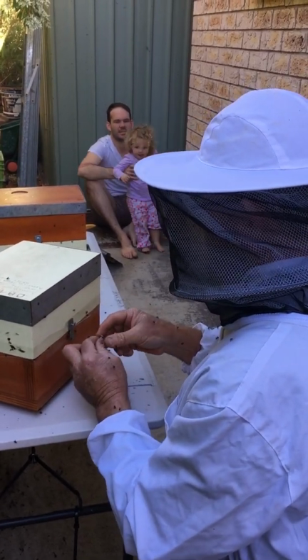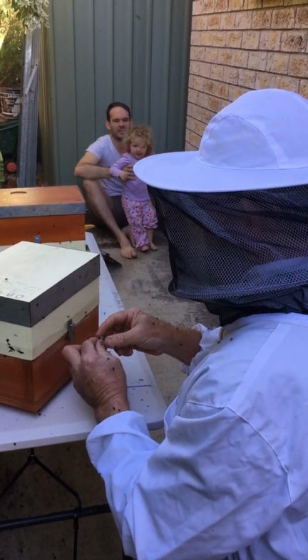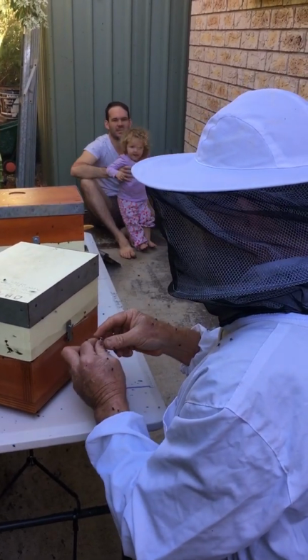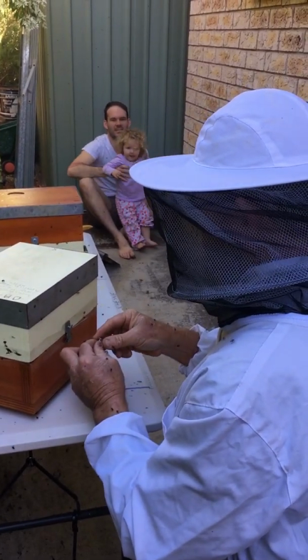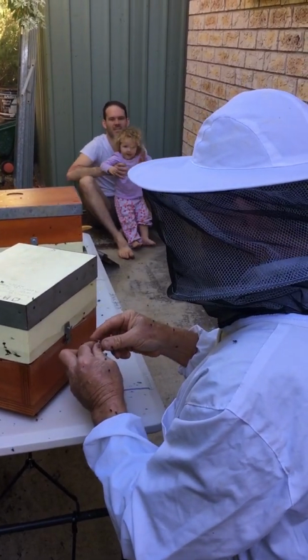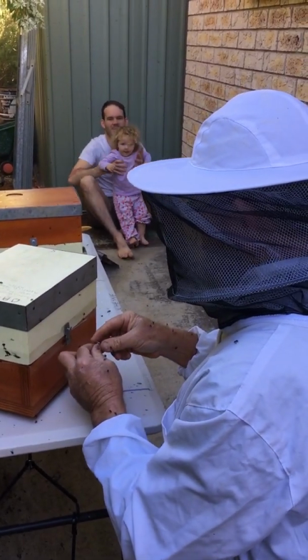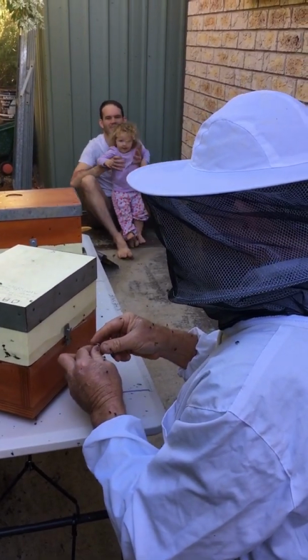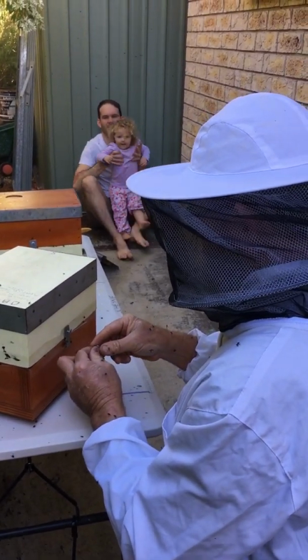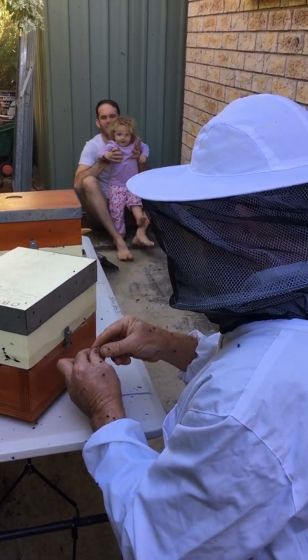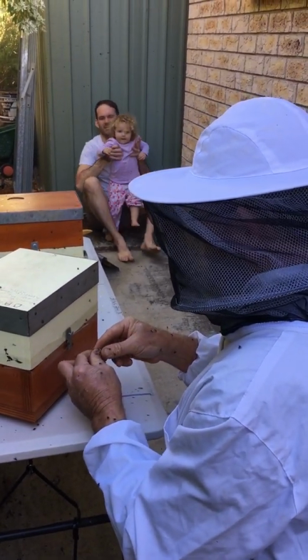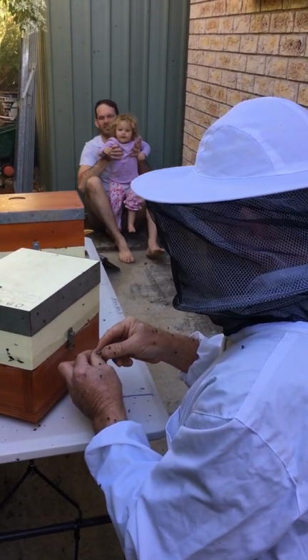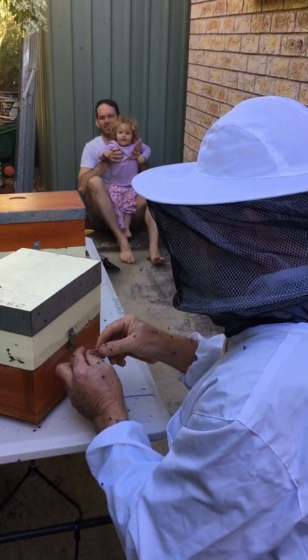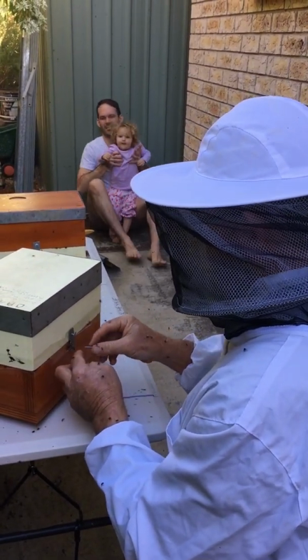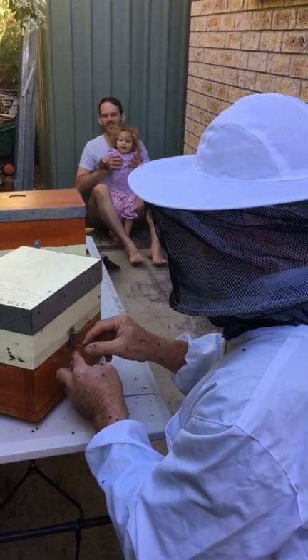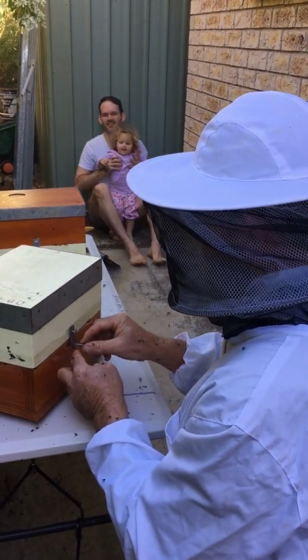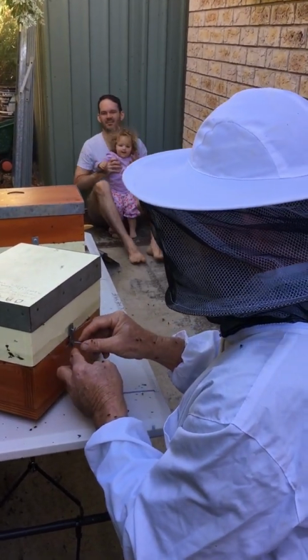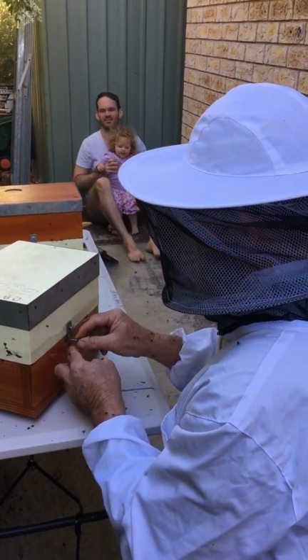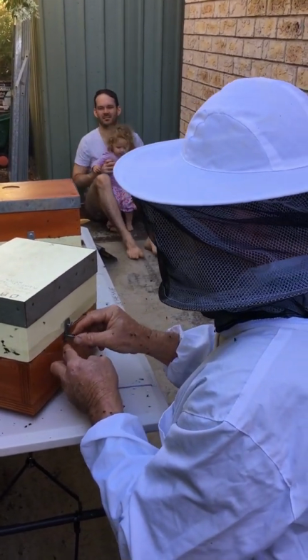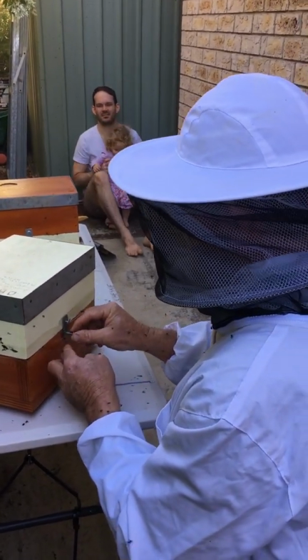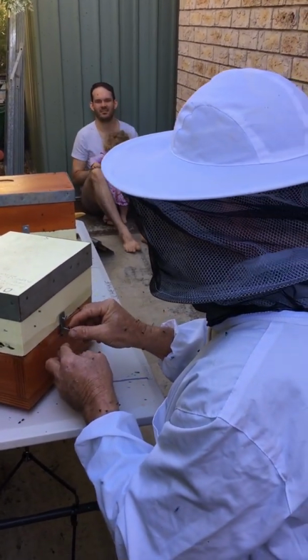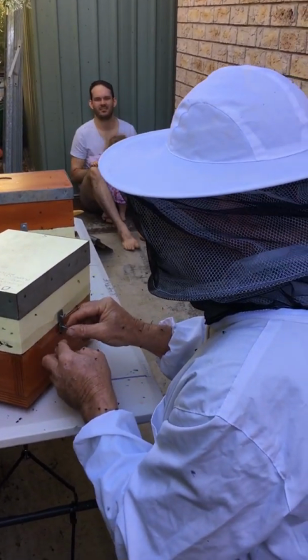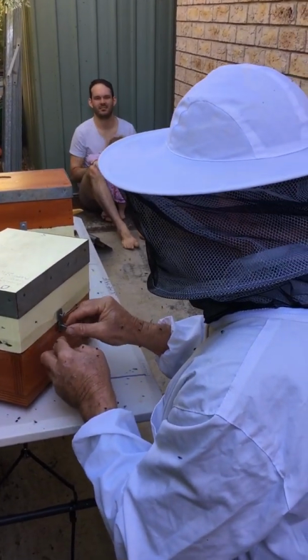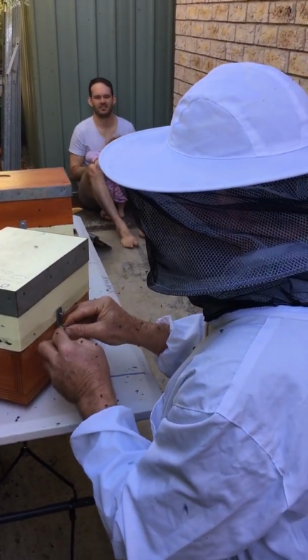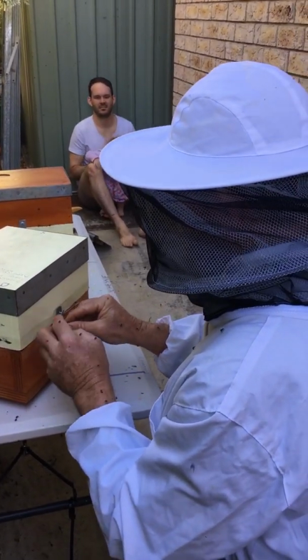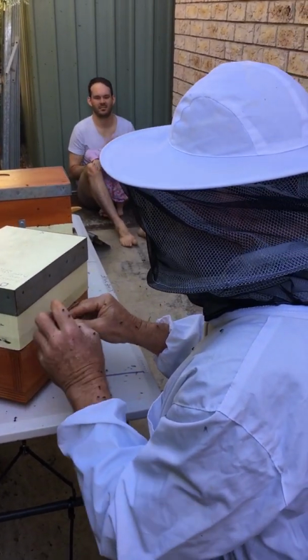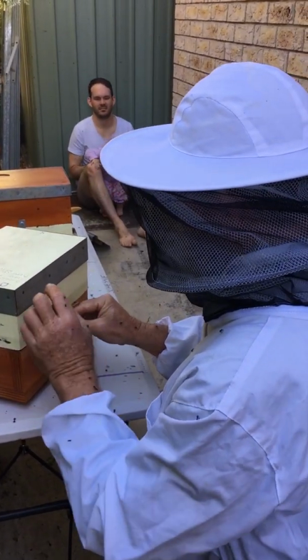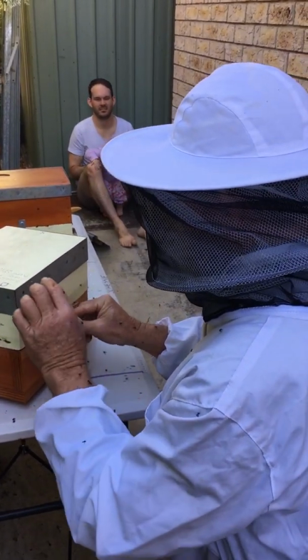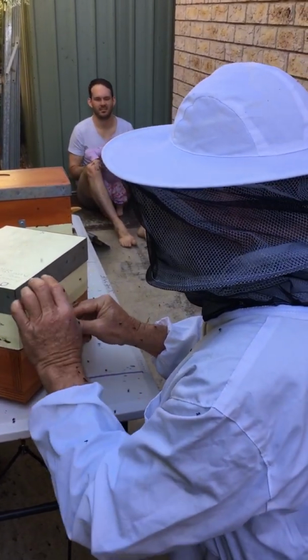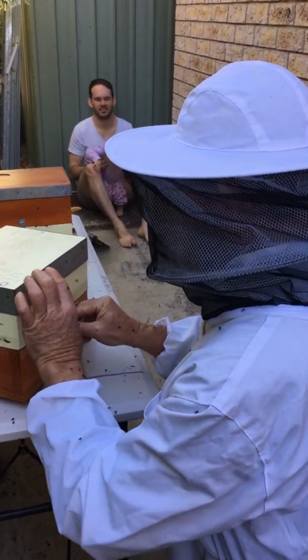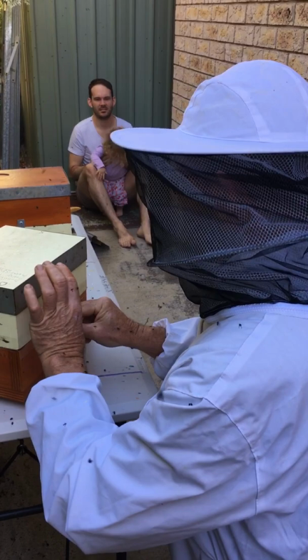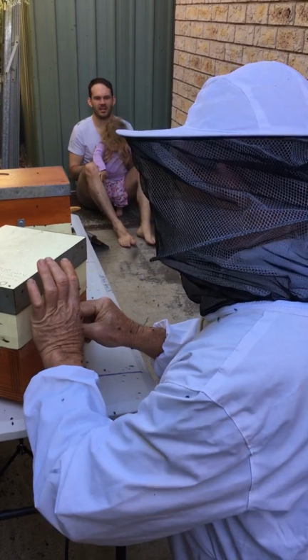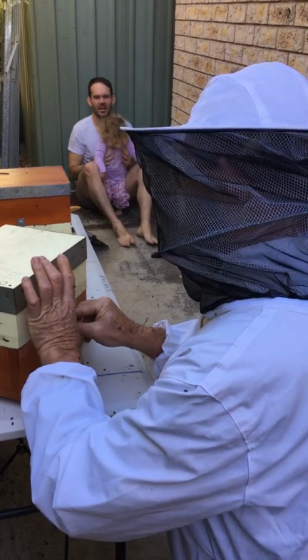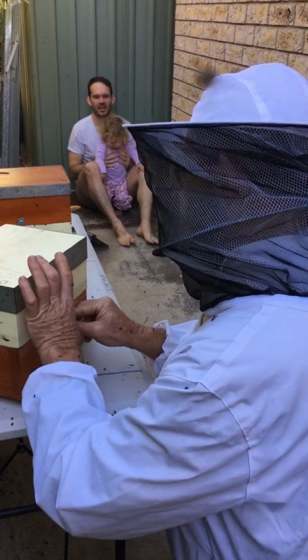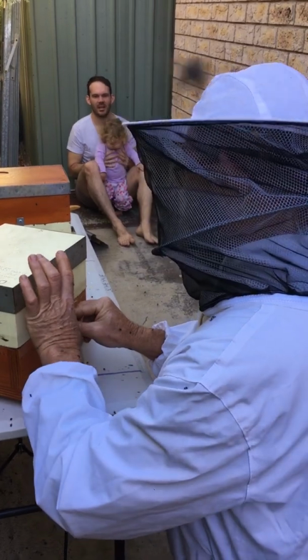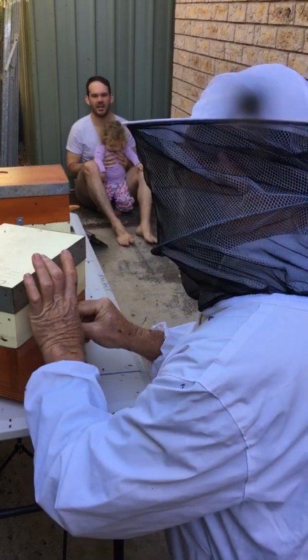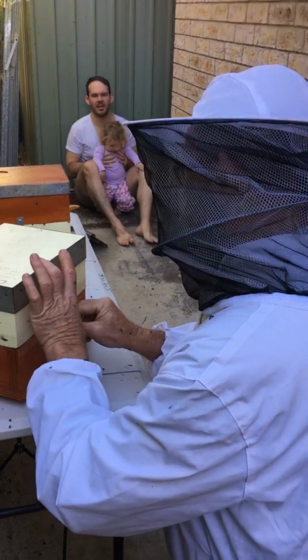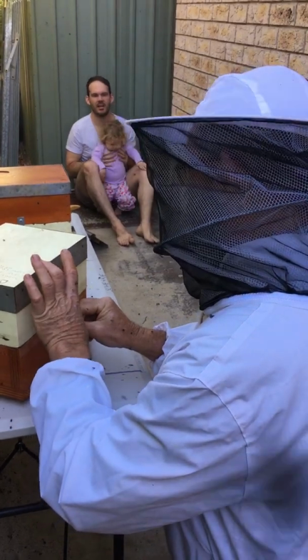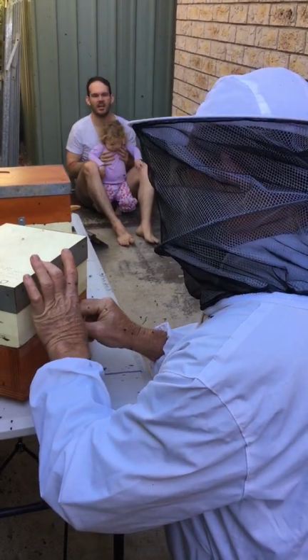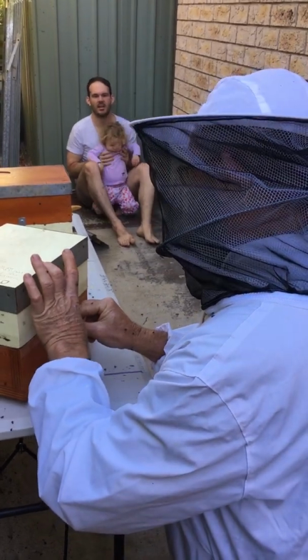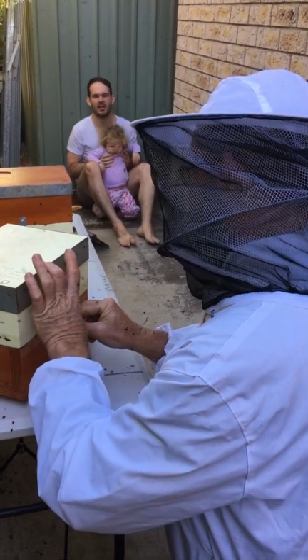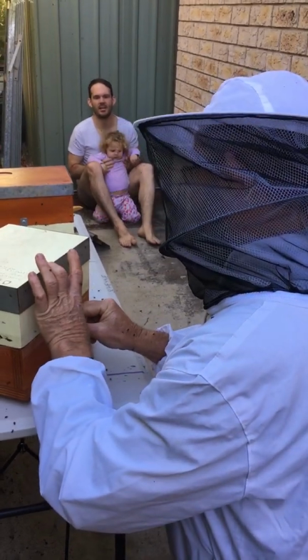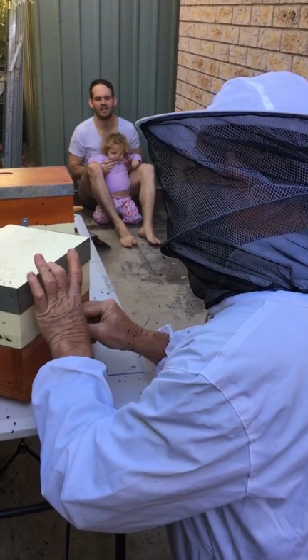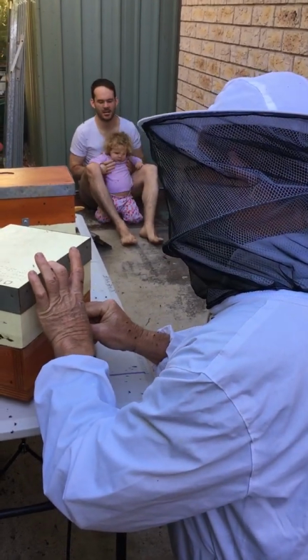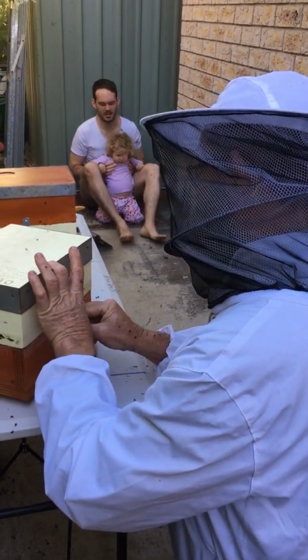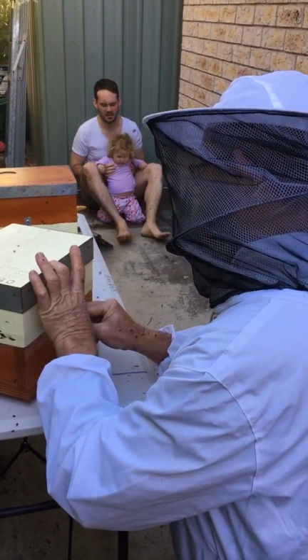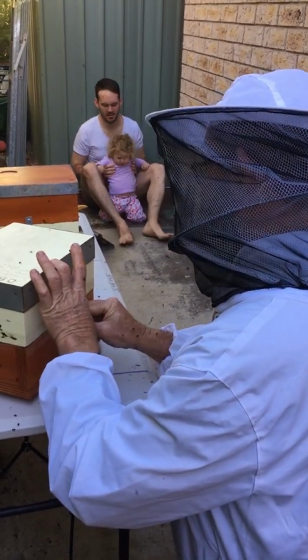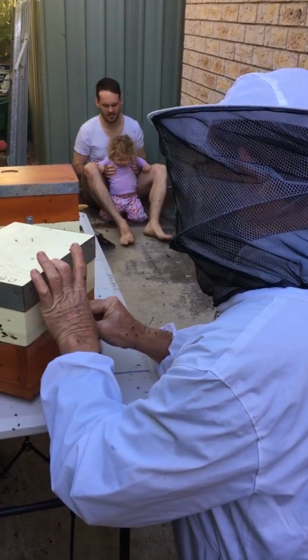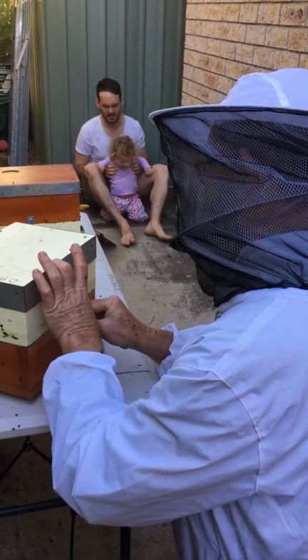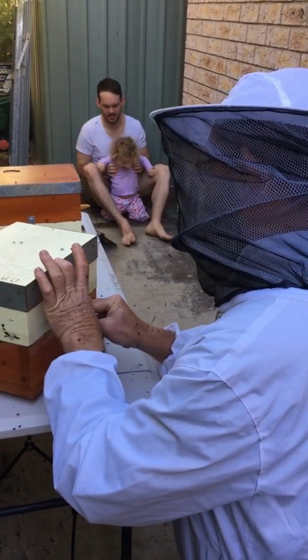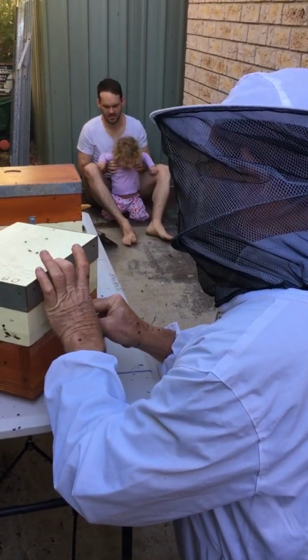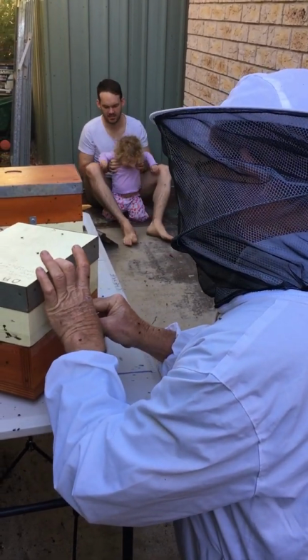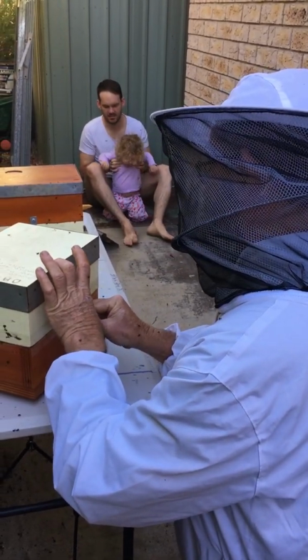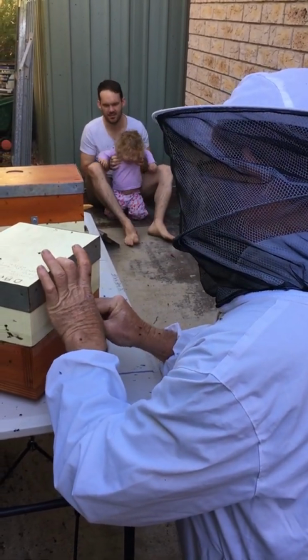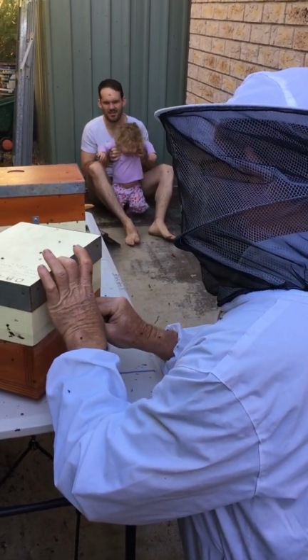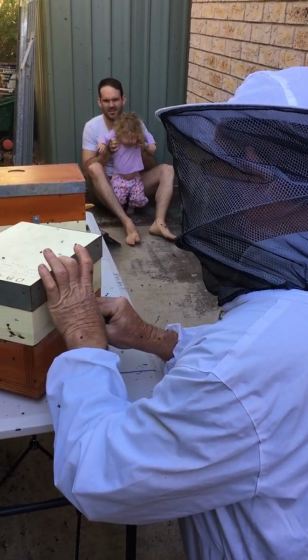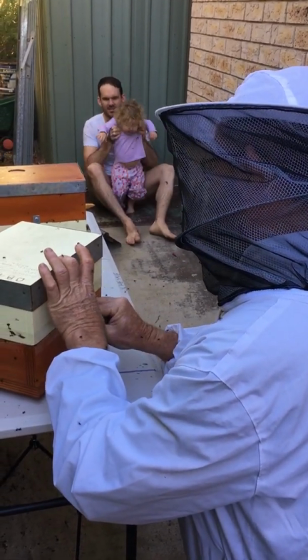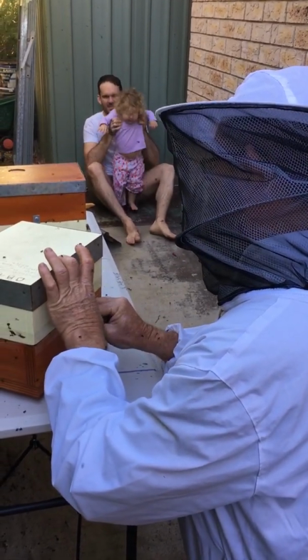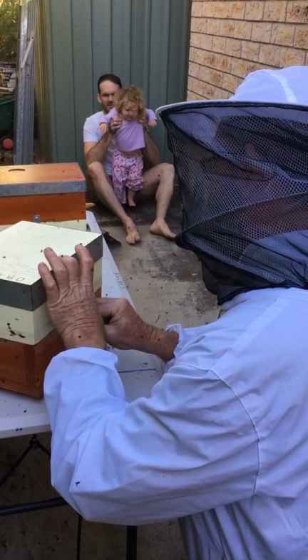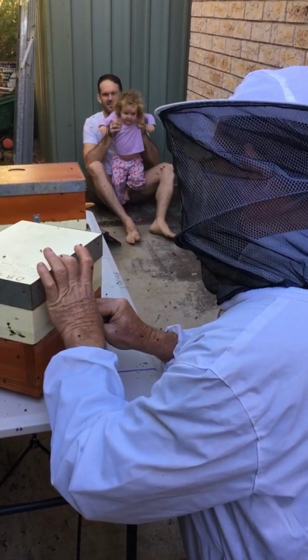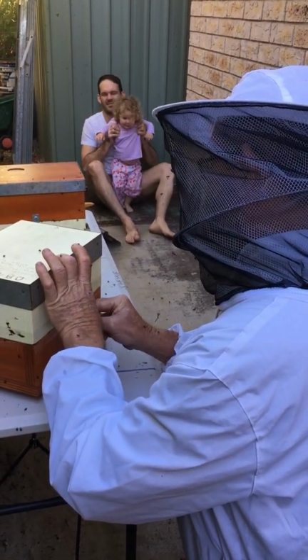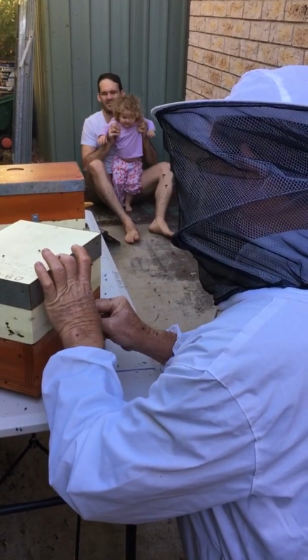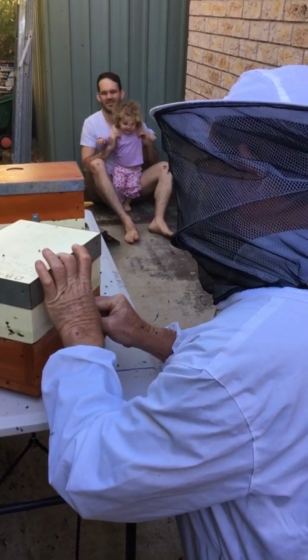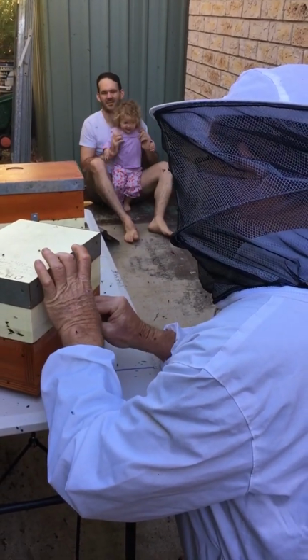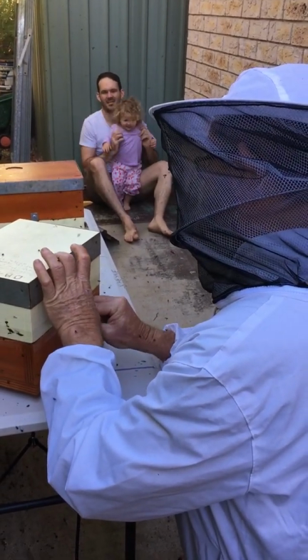They're all over me these bees, but they're not too aggressive — not as bad as I've had them.